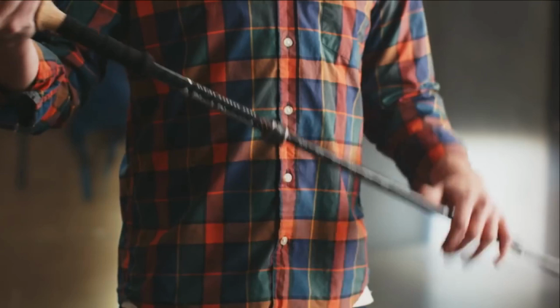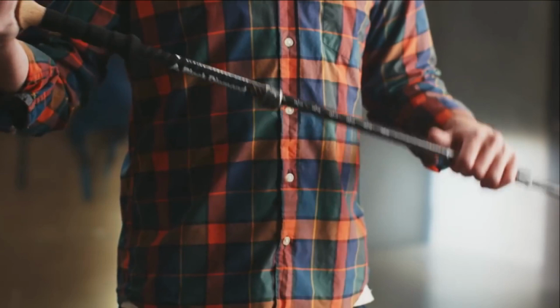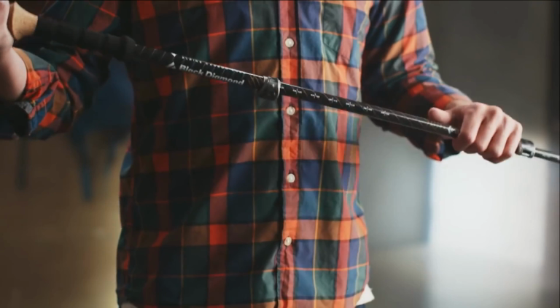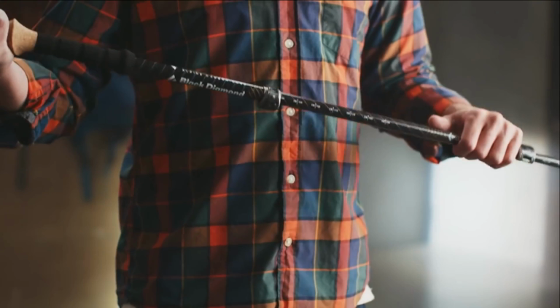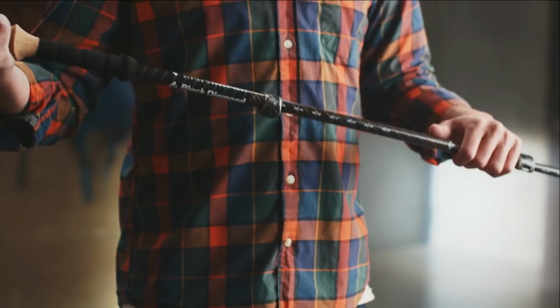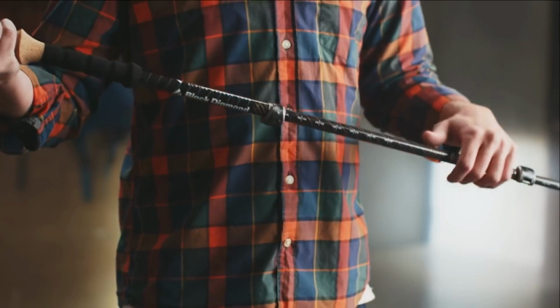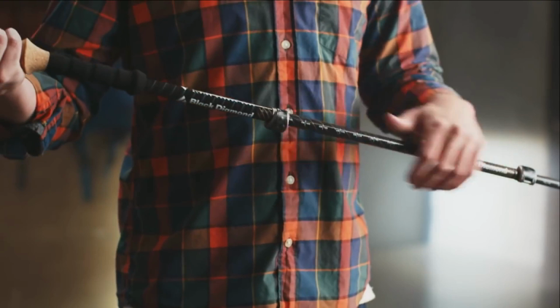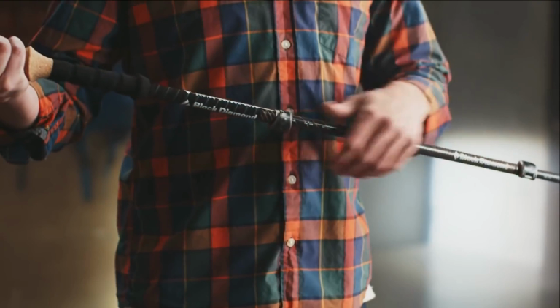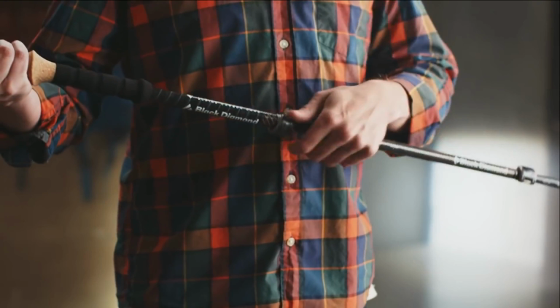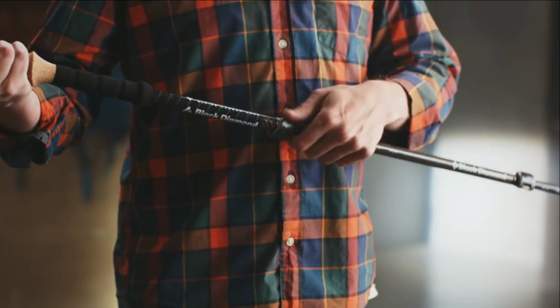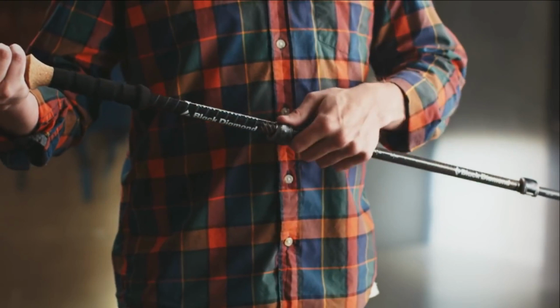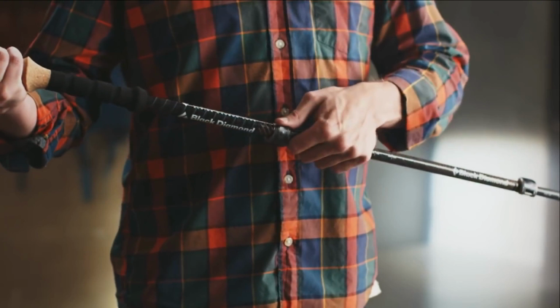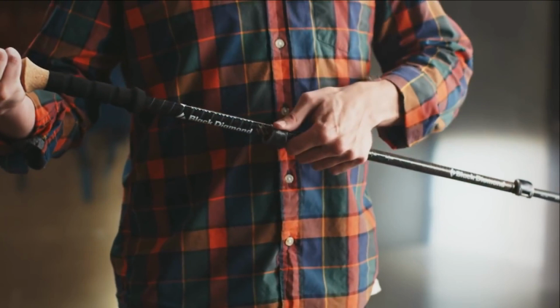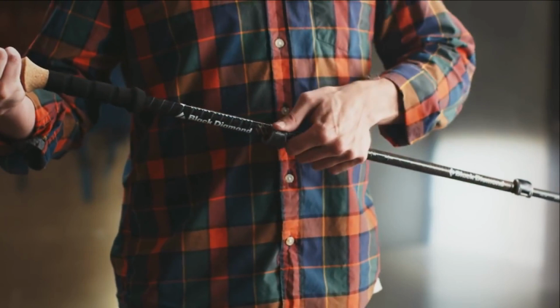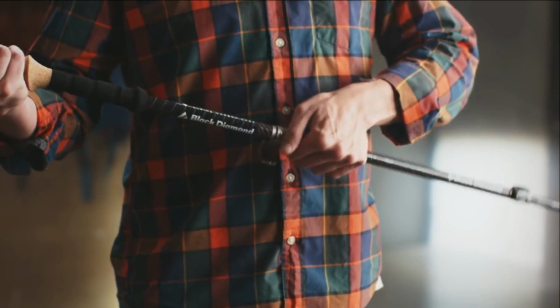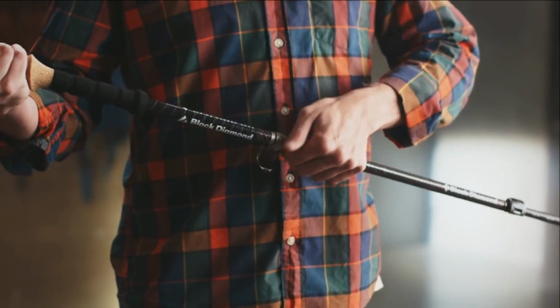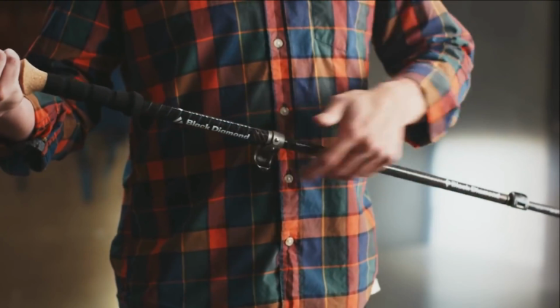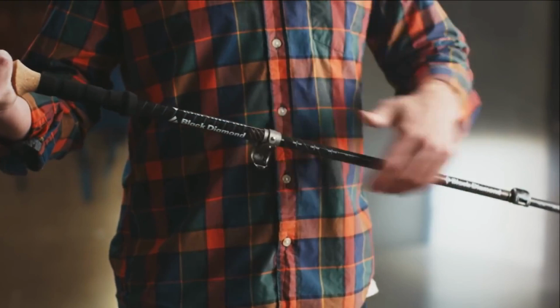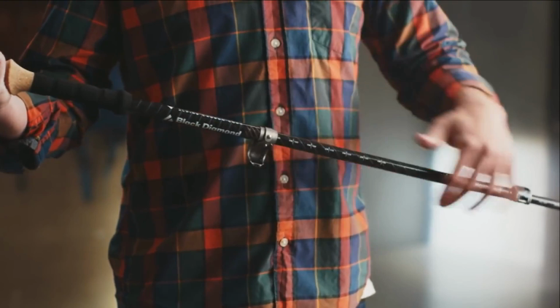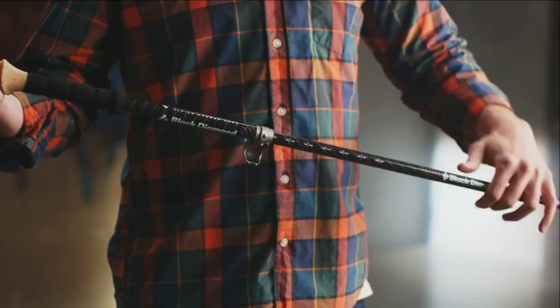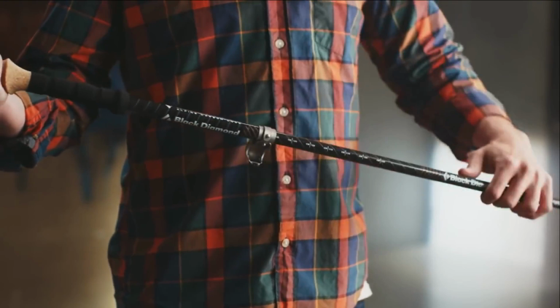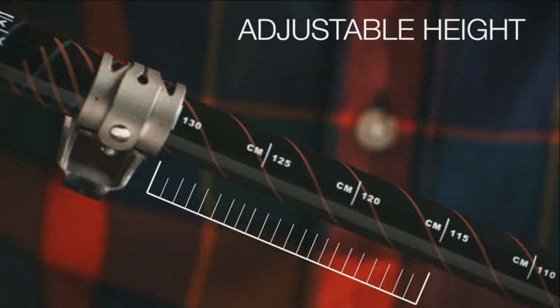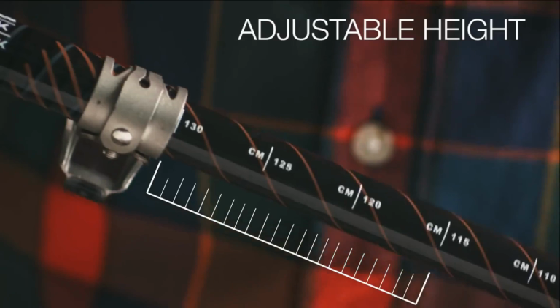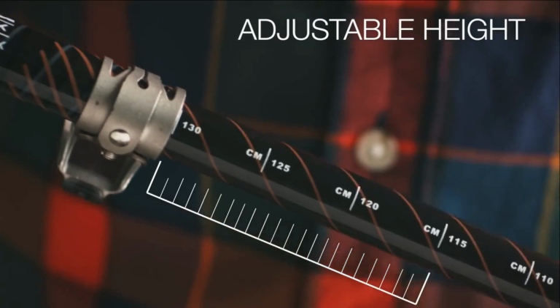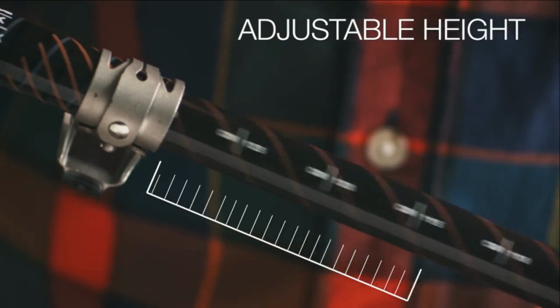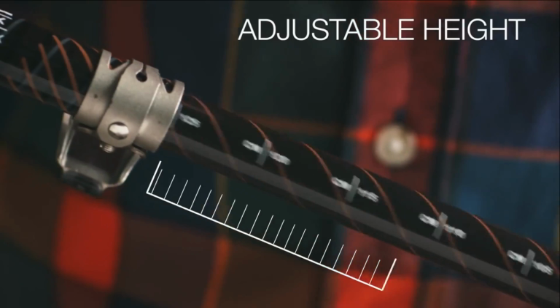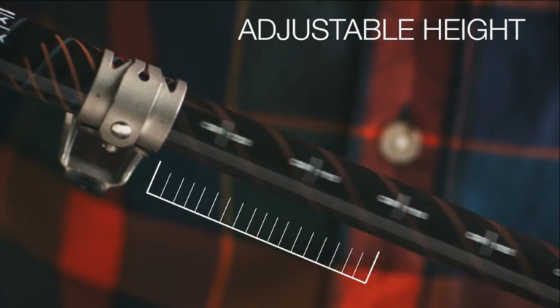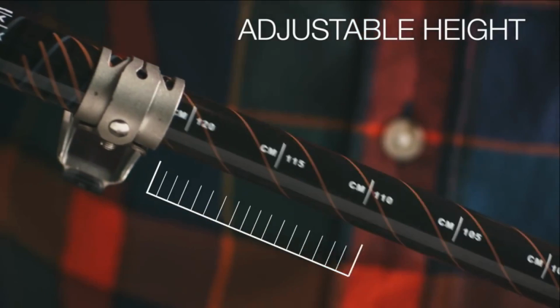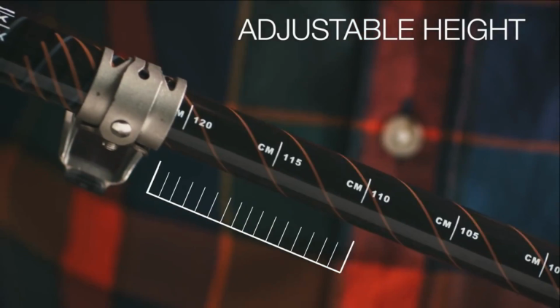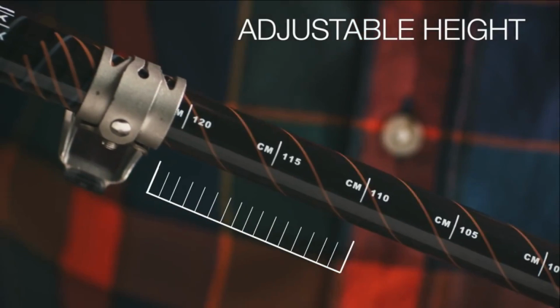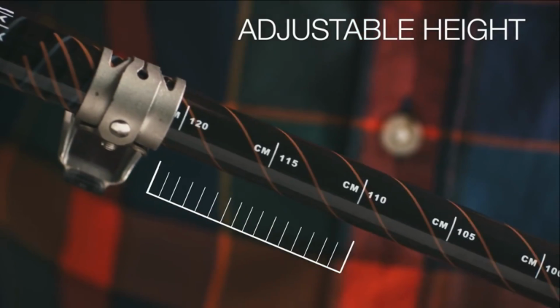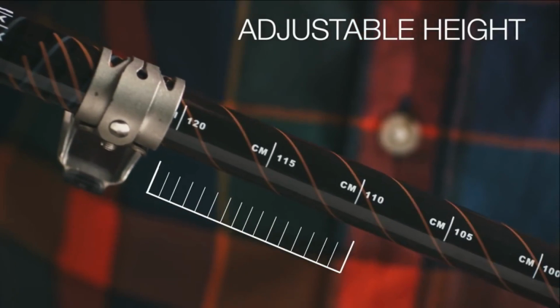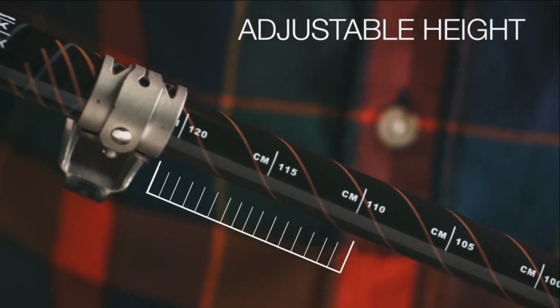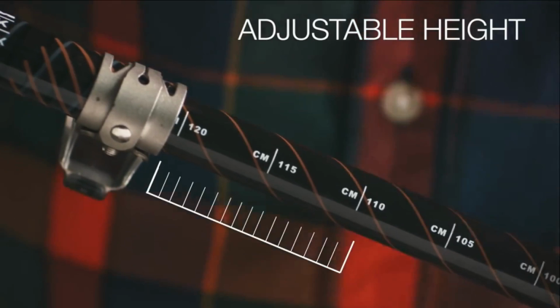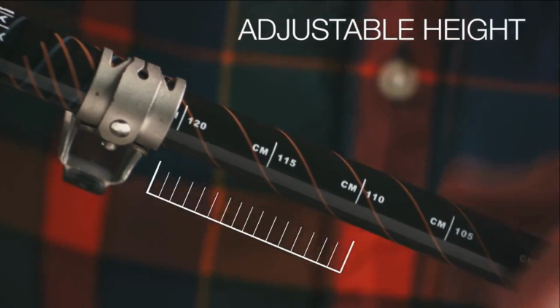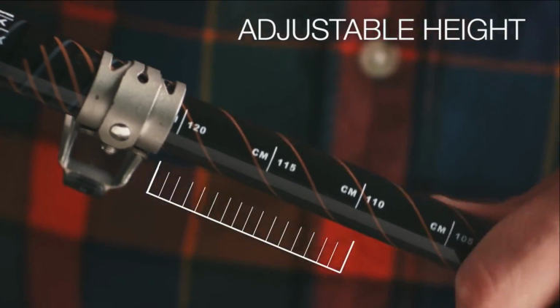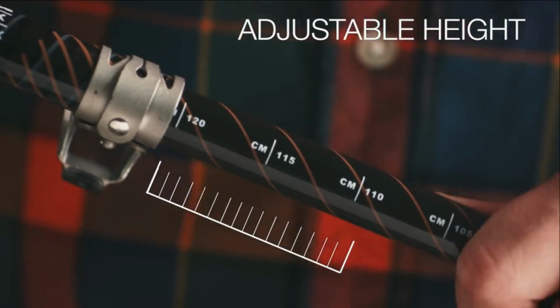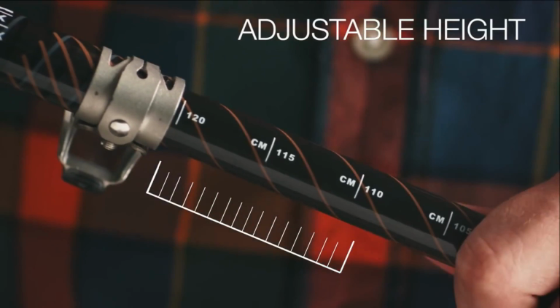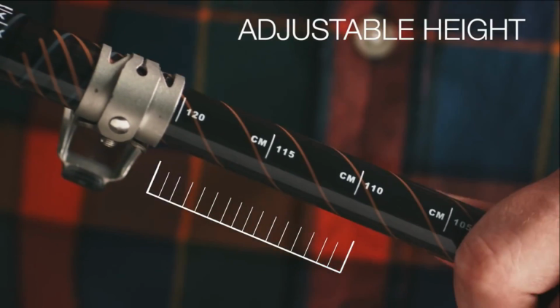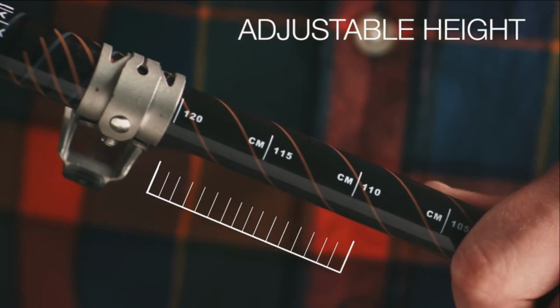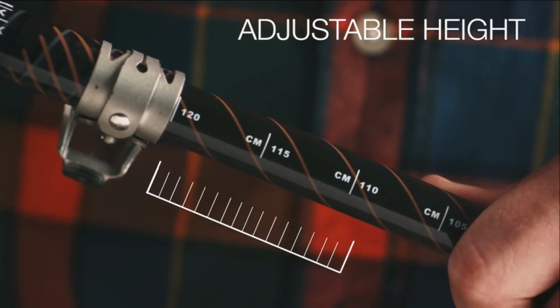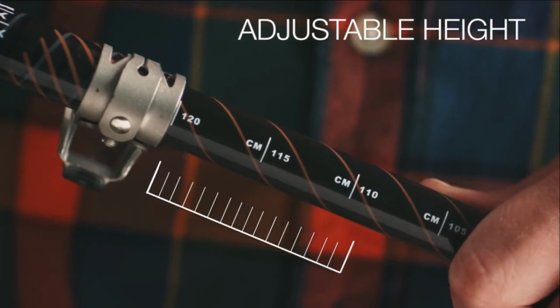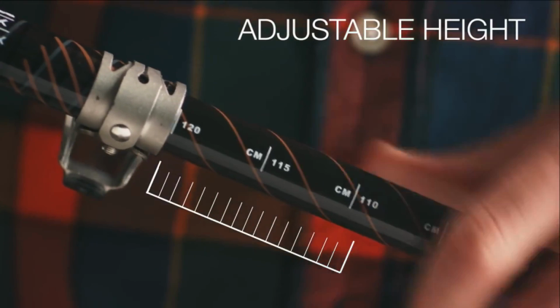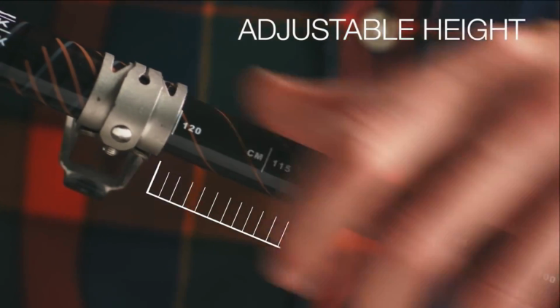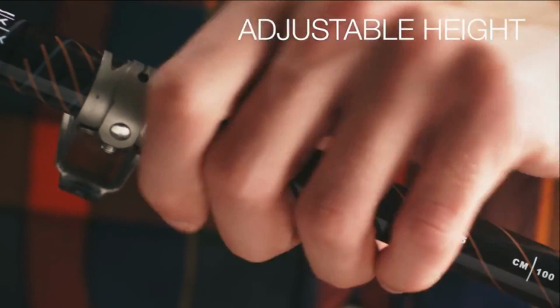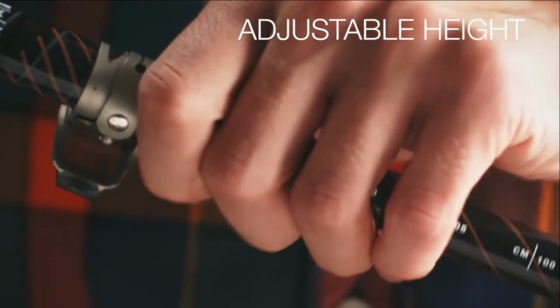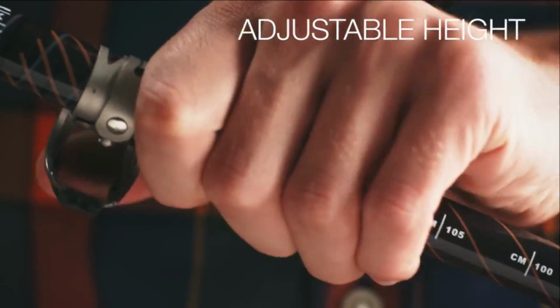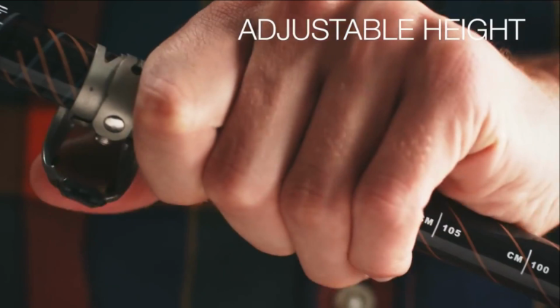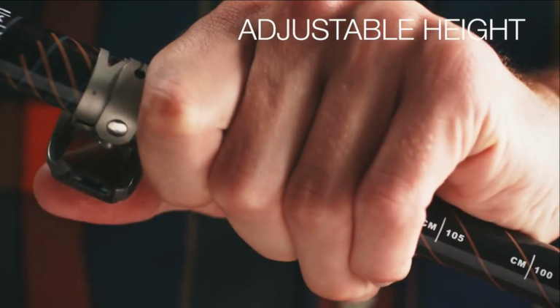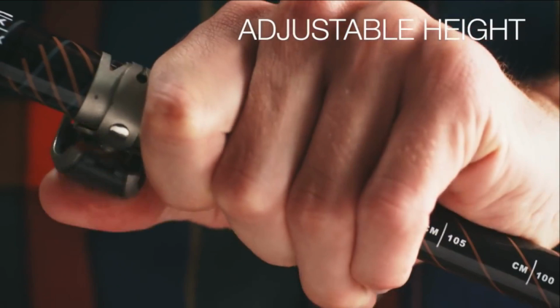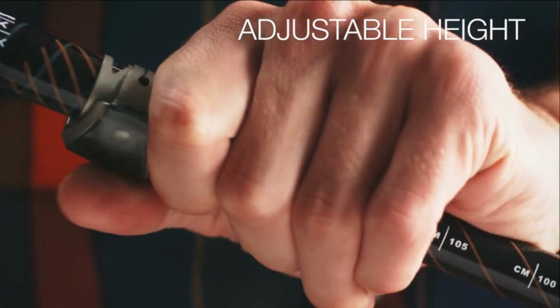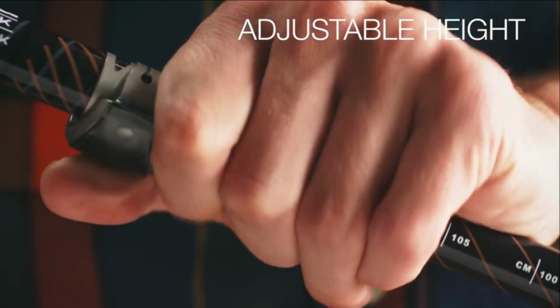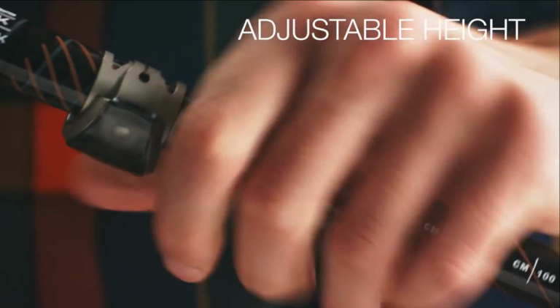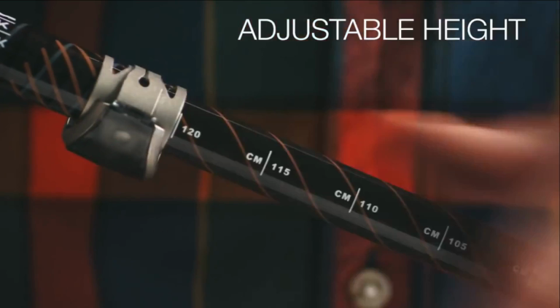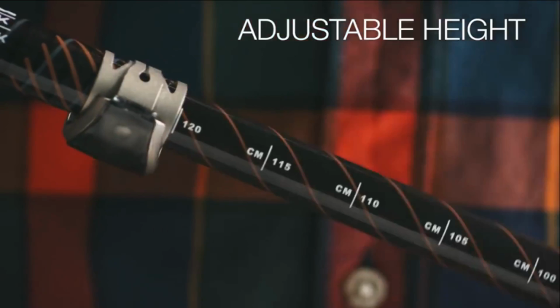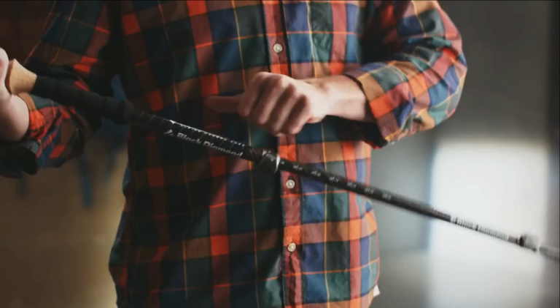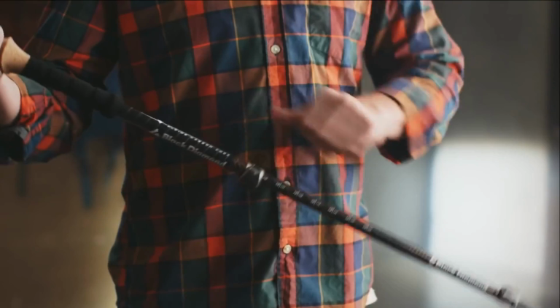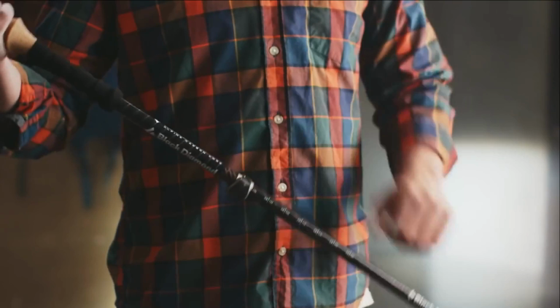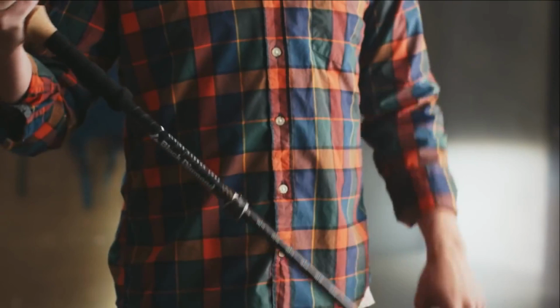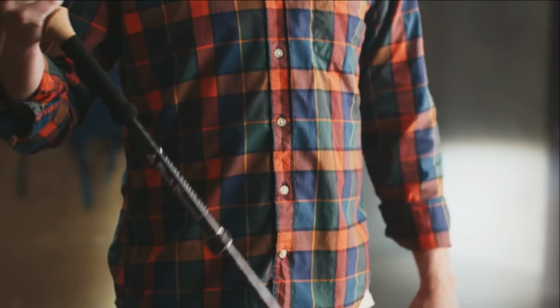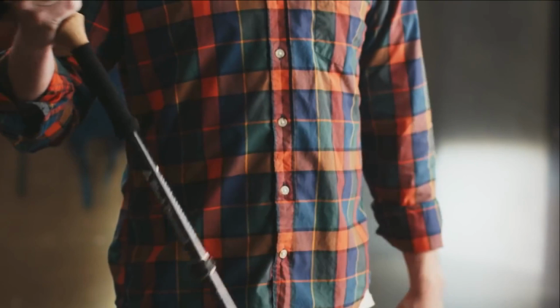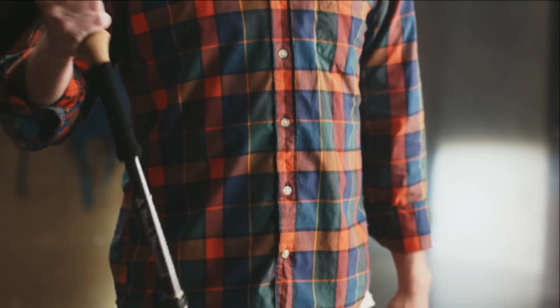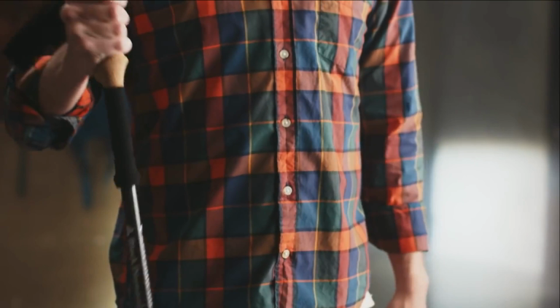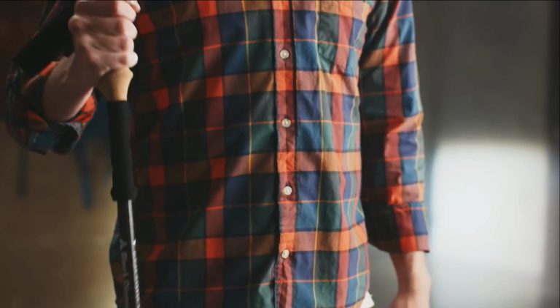Look for poles that are height adjustable, since you'll want to shorten the lengths when you're going uphill and lengthen them when going downhill.